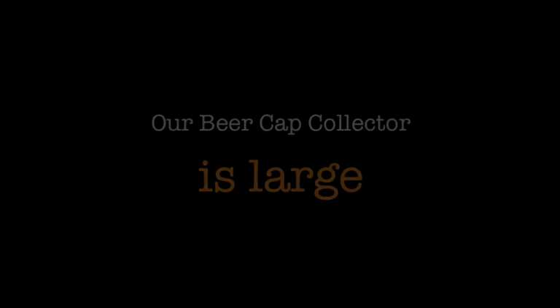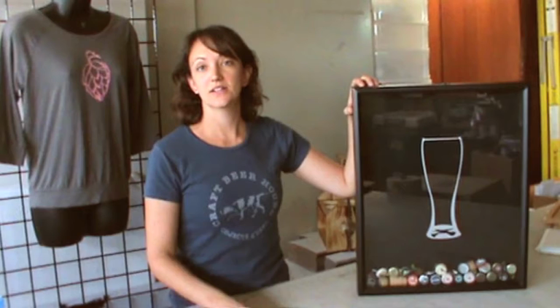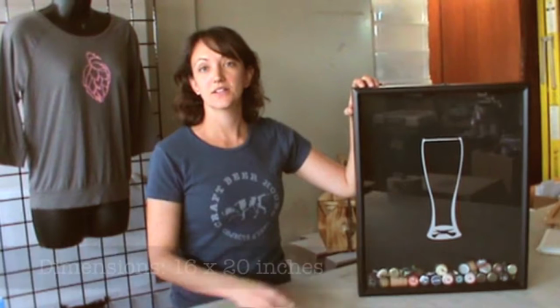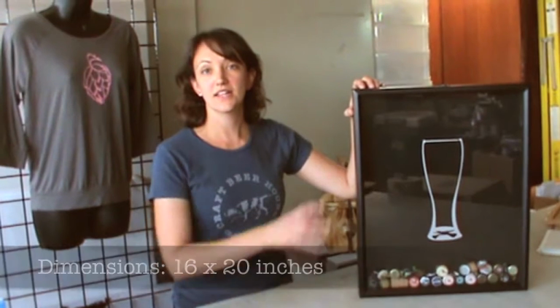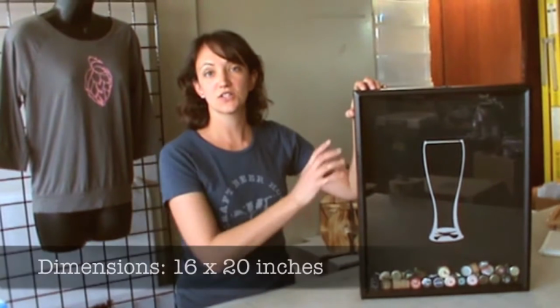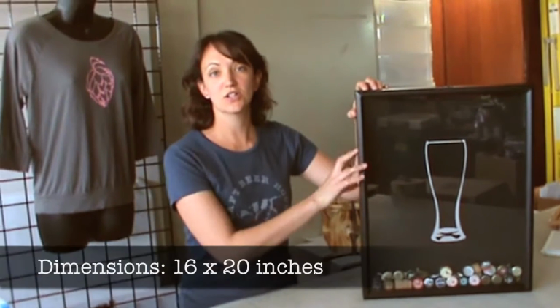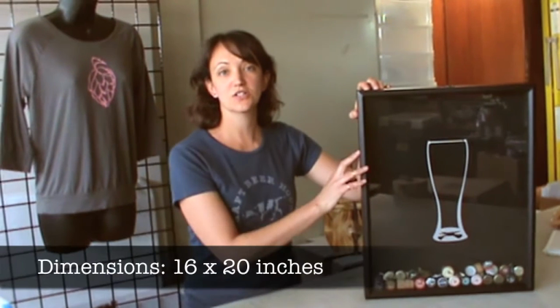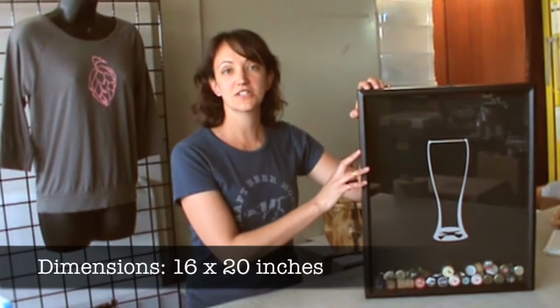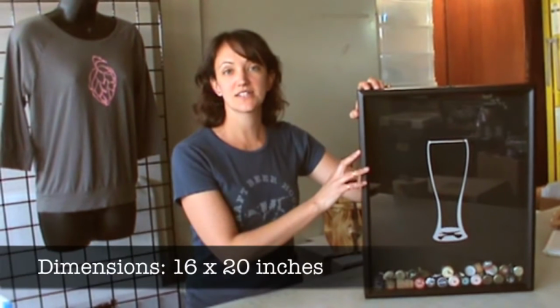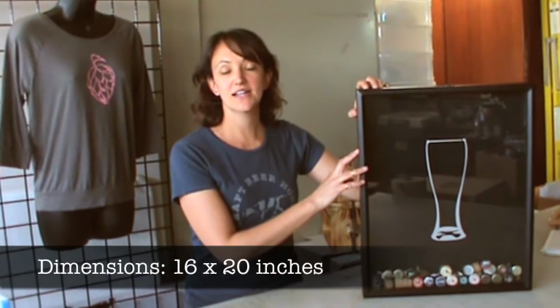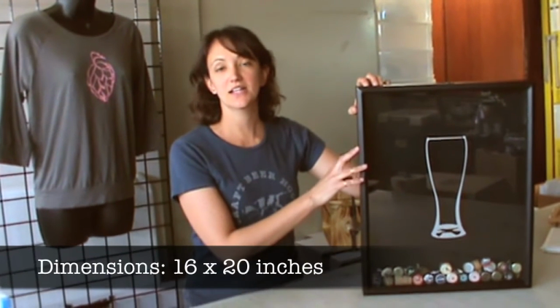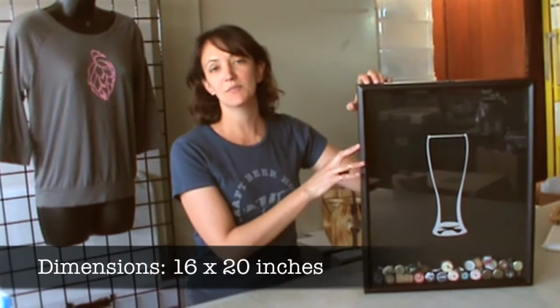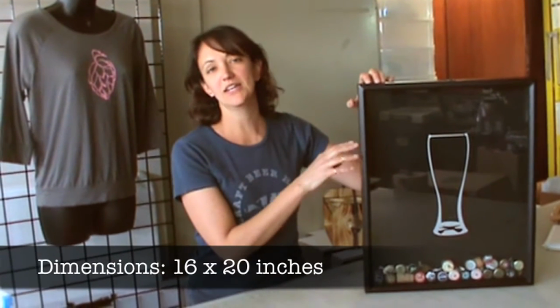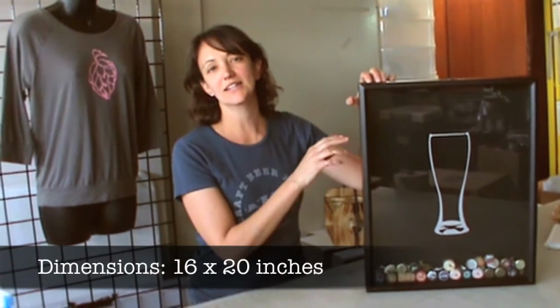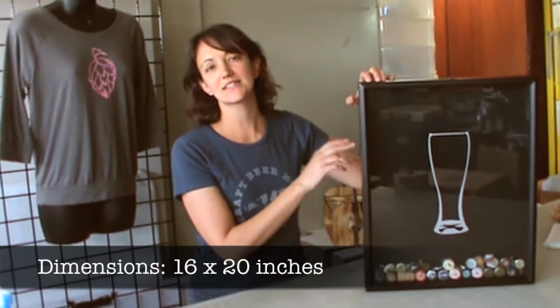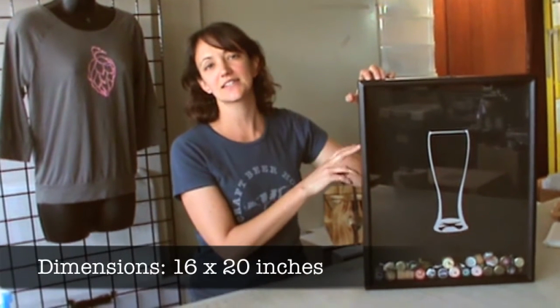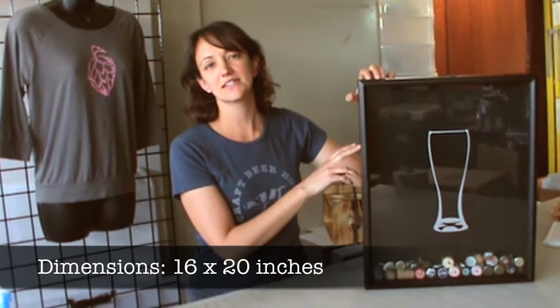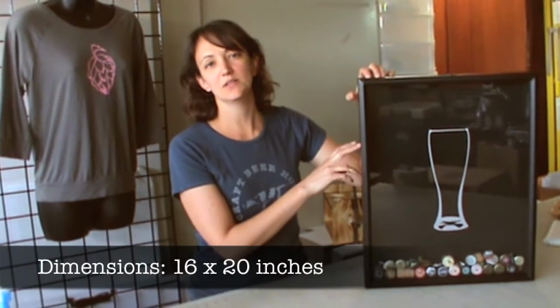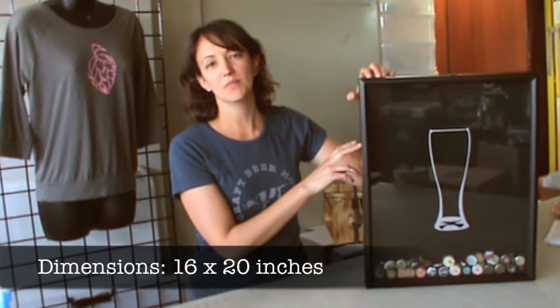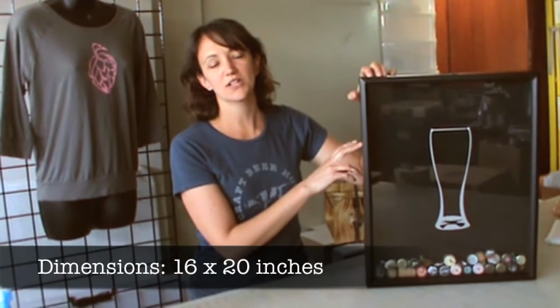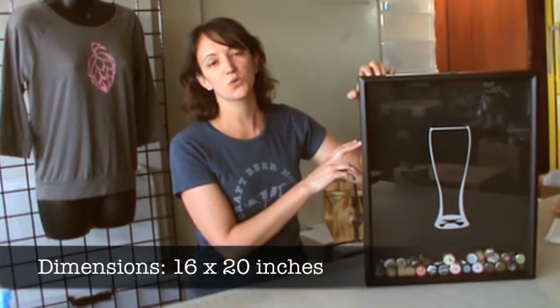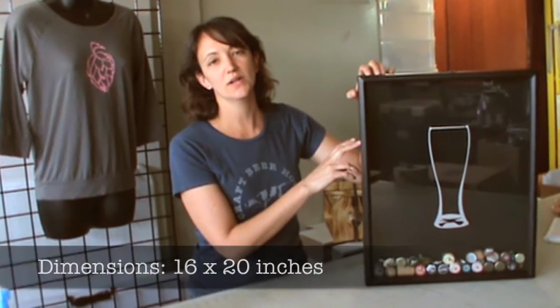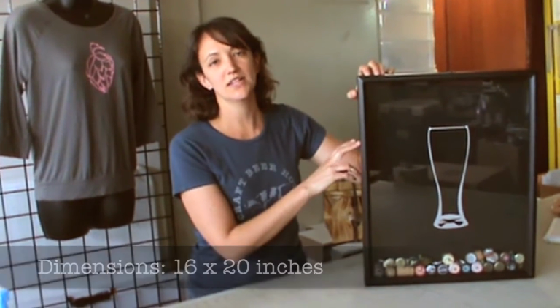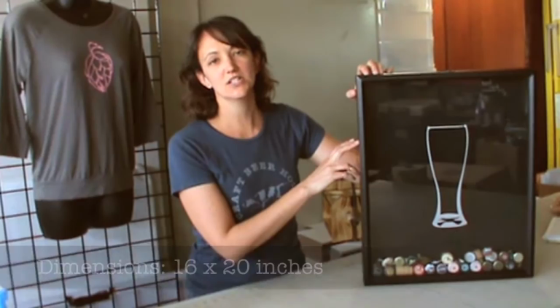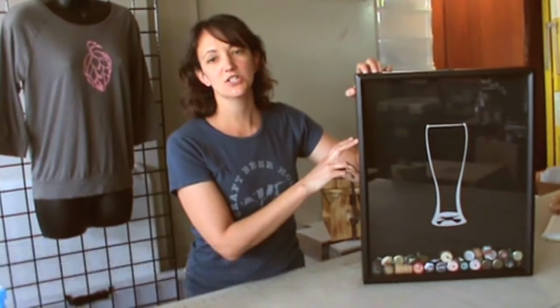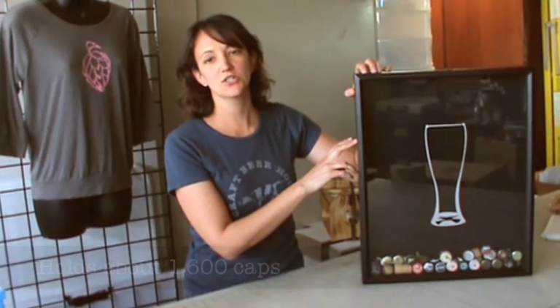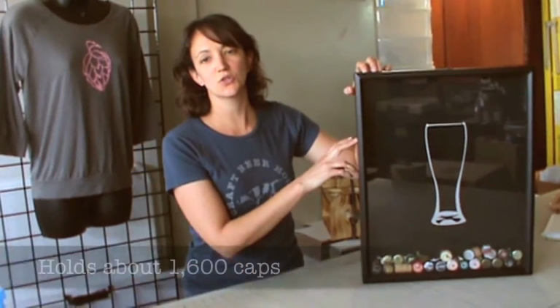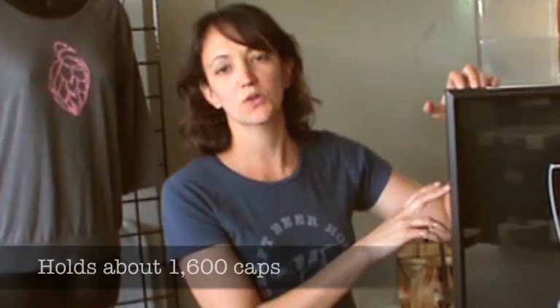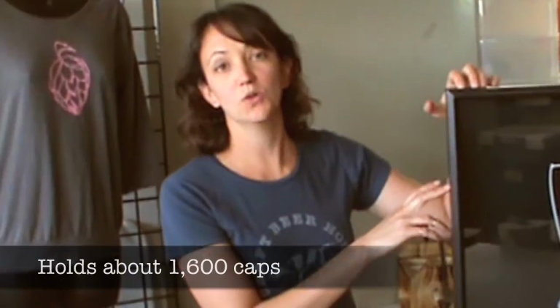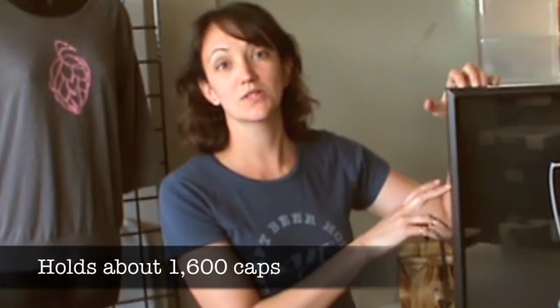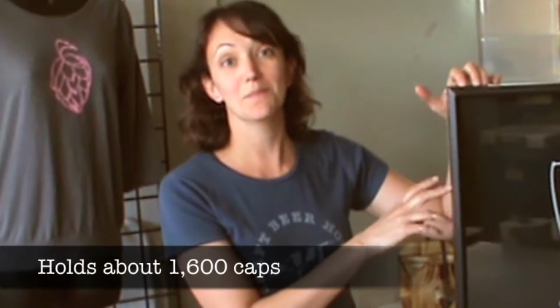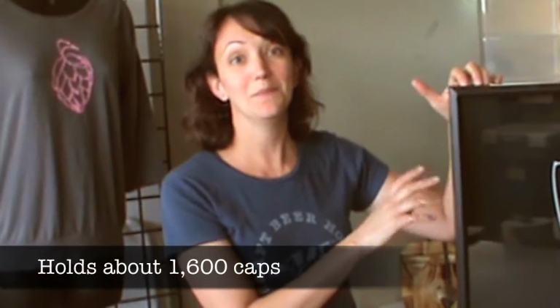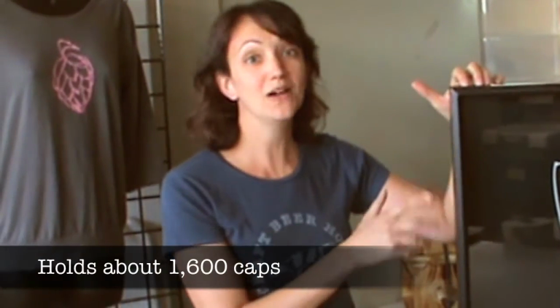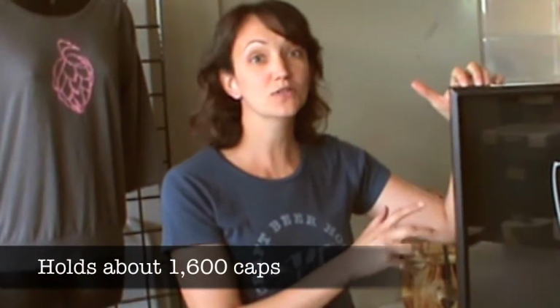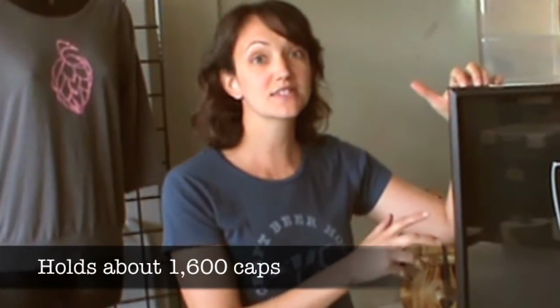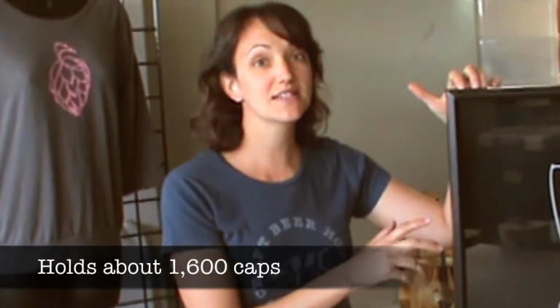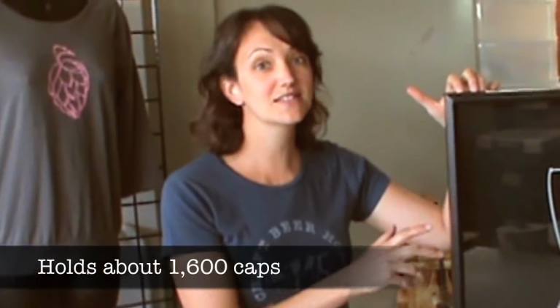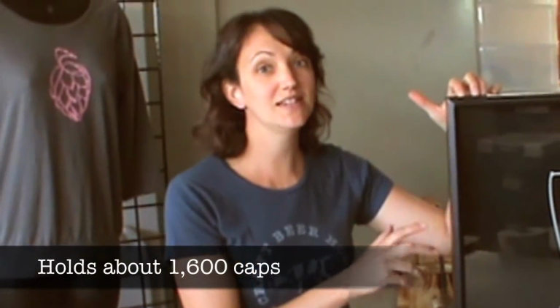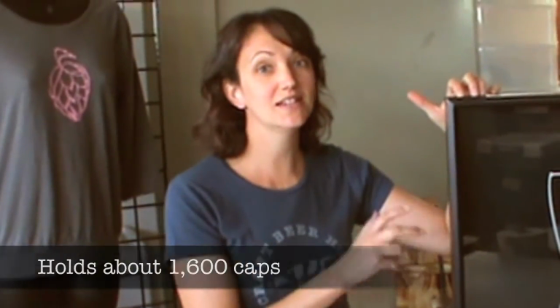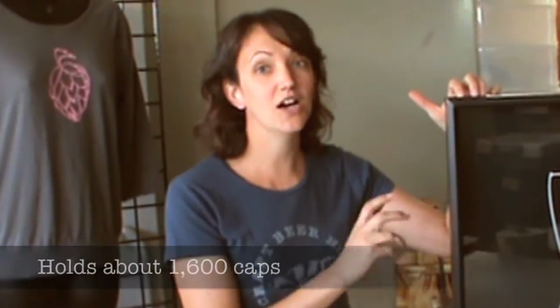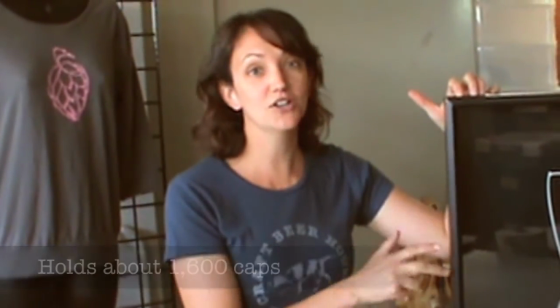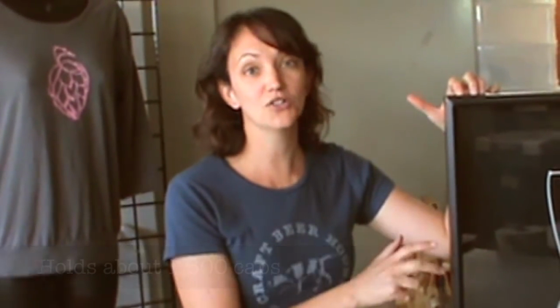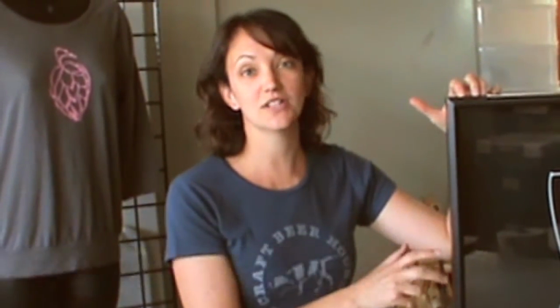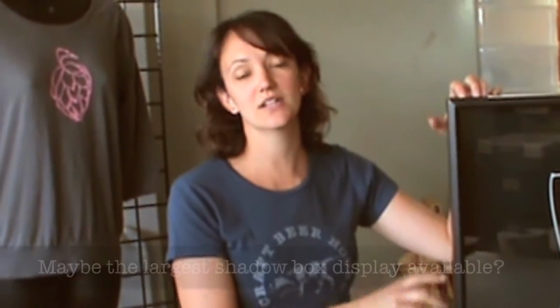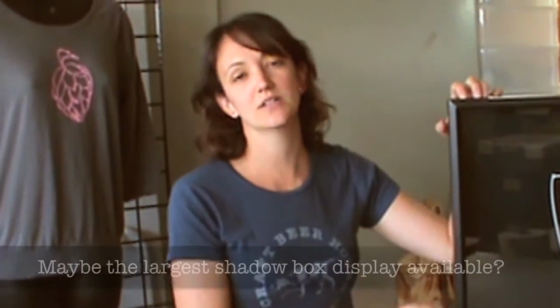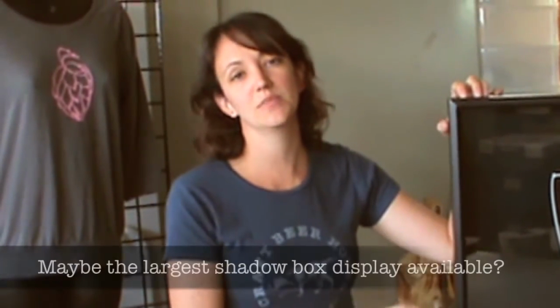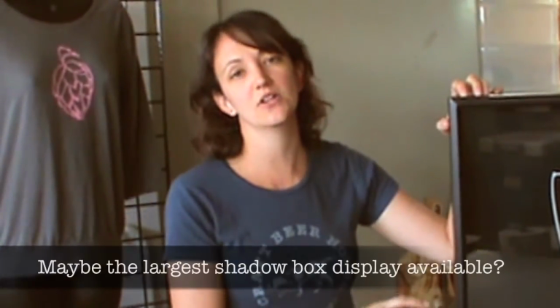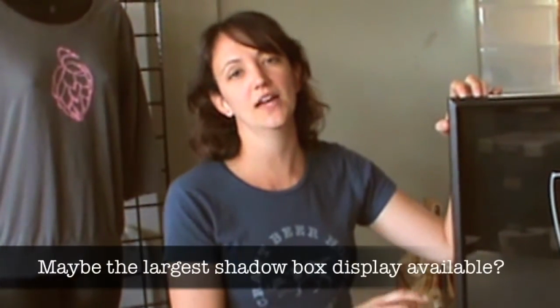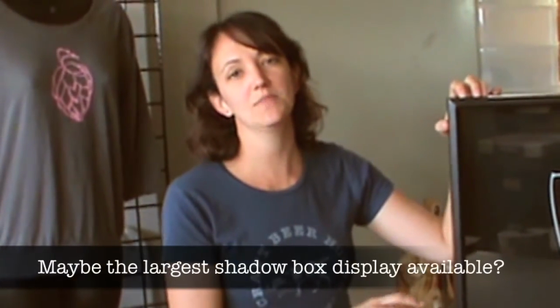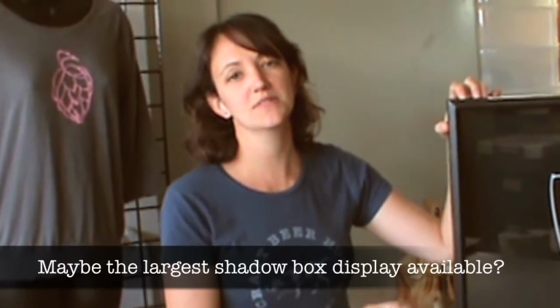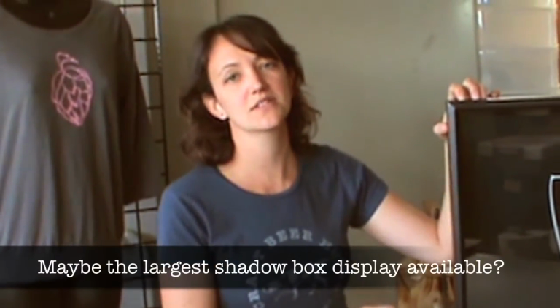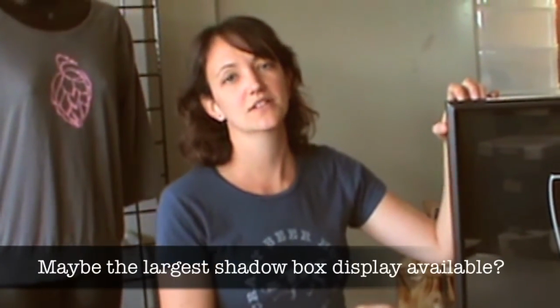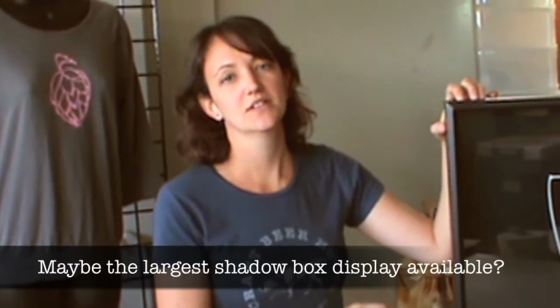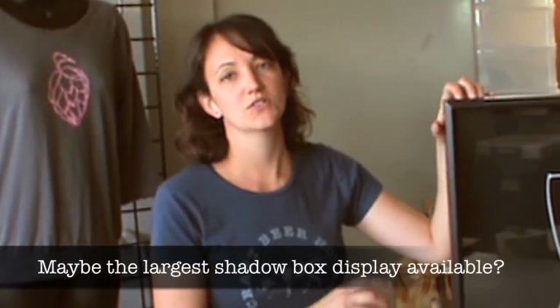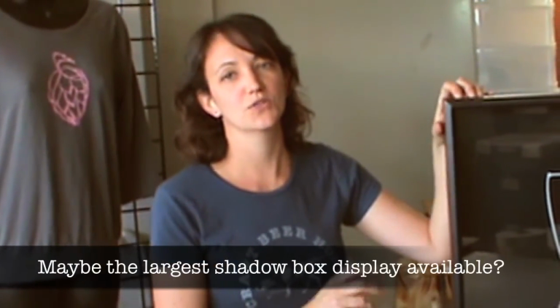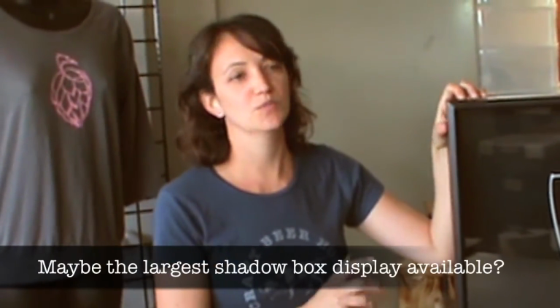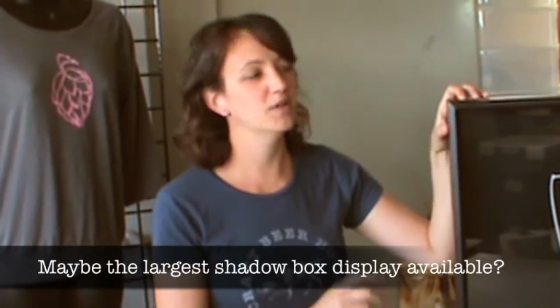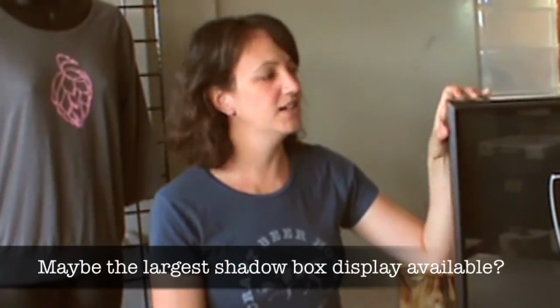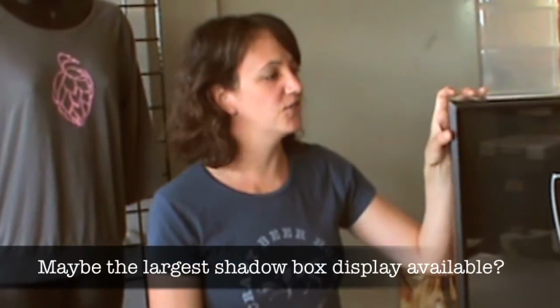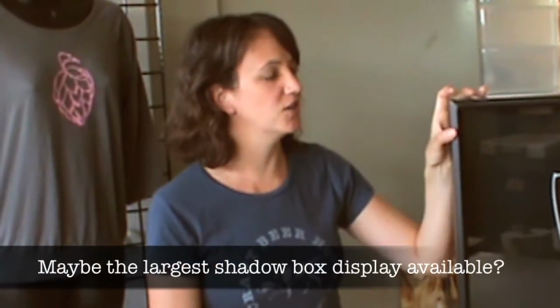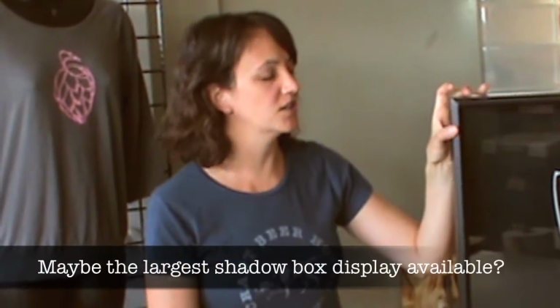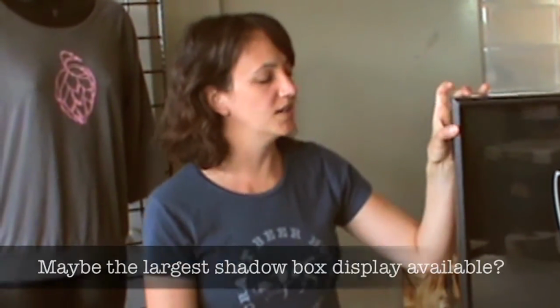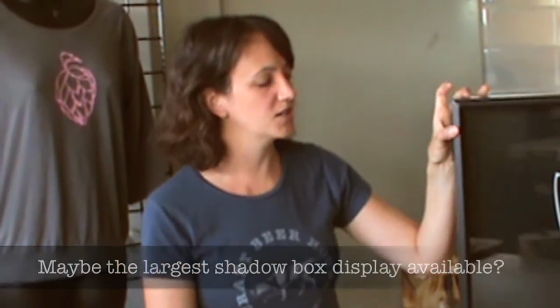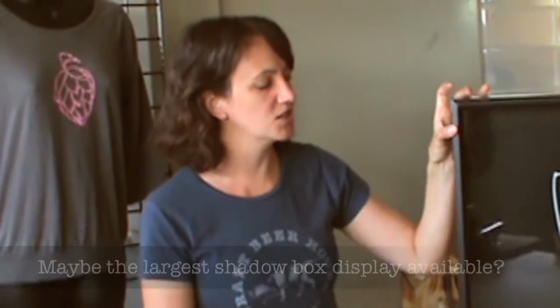Nice large design coming in at 16 by 20 inches, so it holds about 1,600 beer caps, so plenty for your collection.